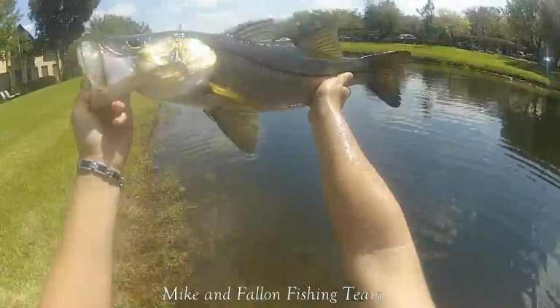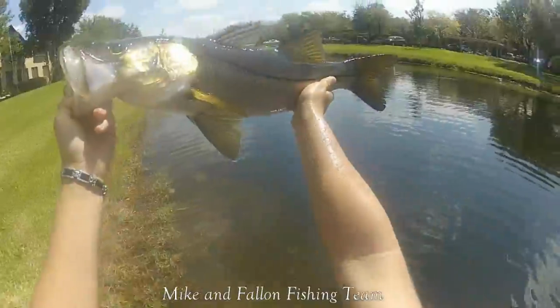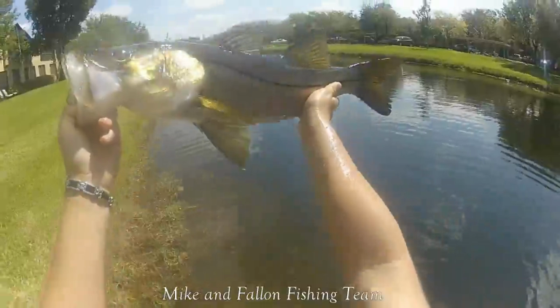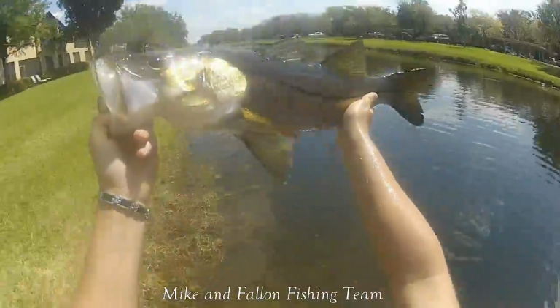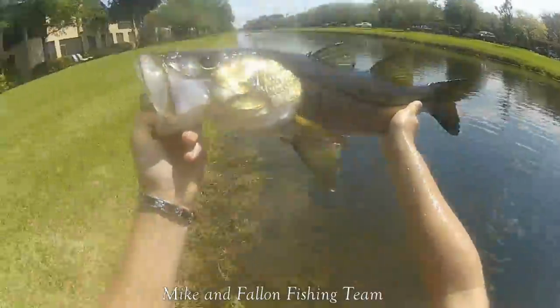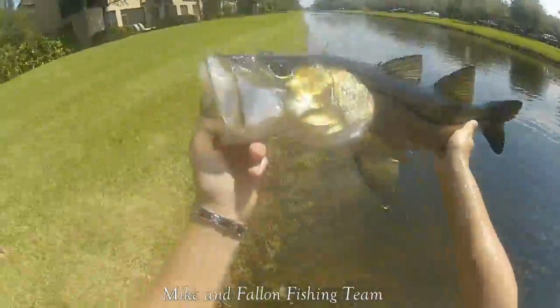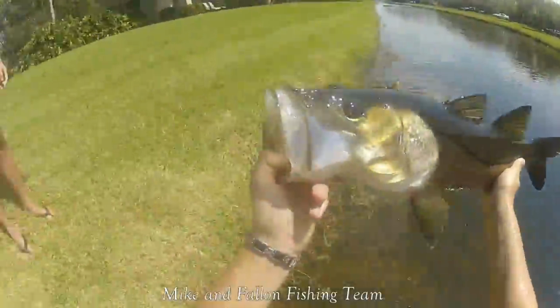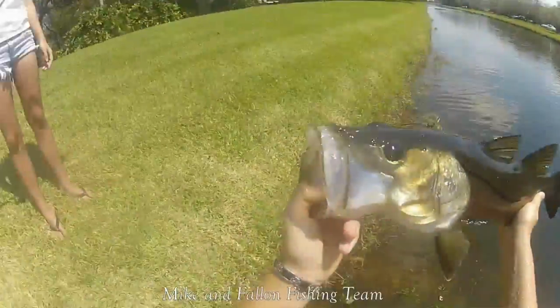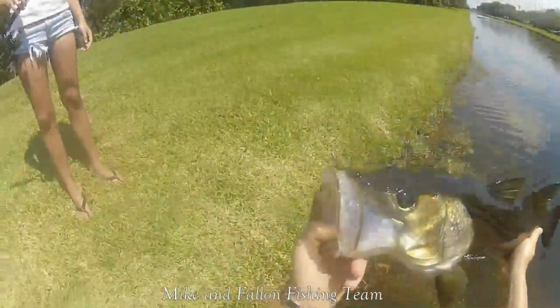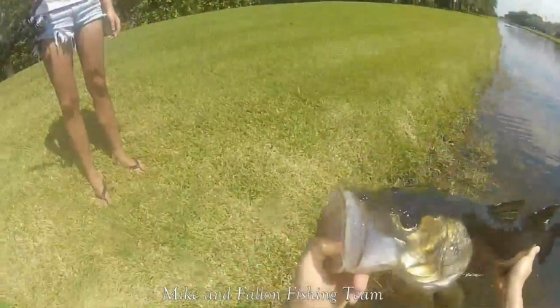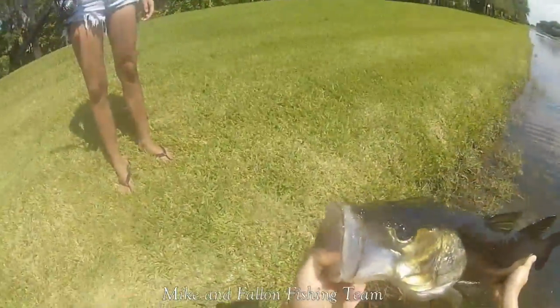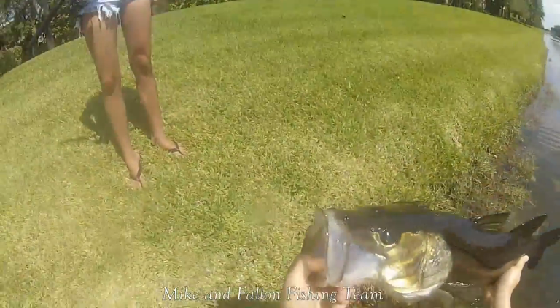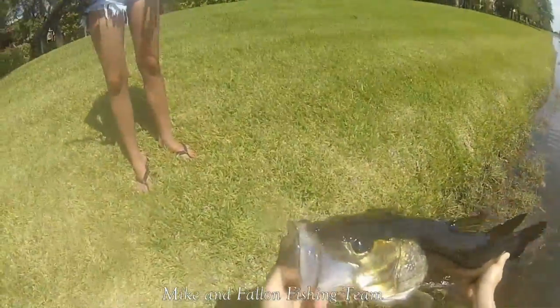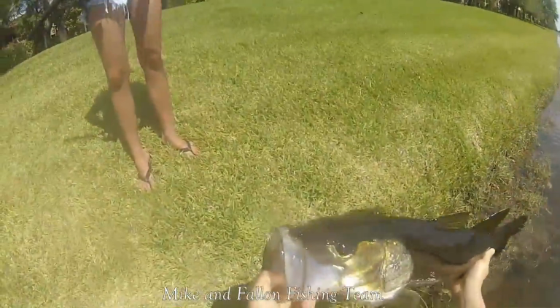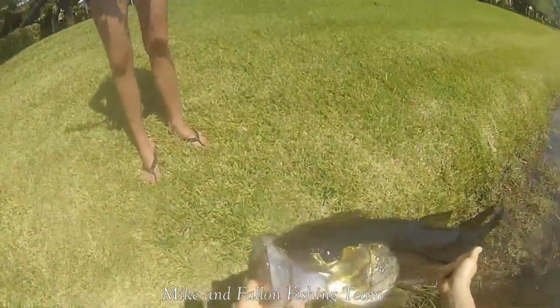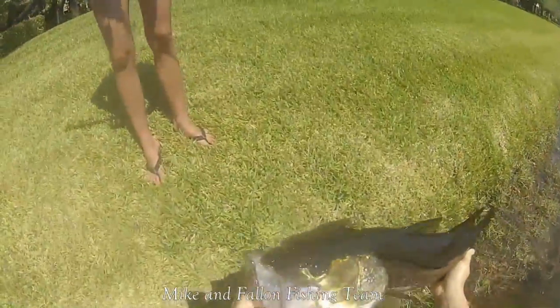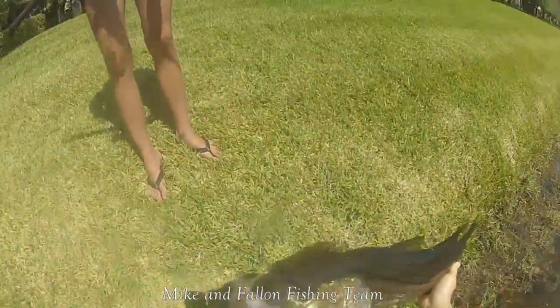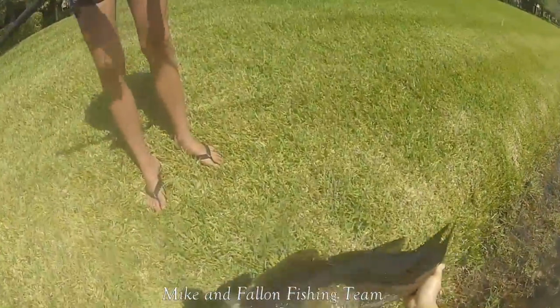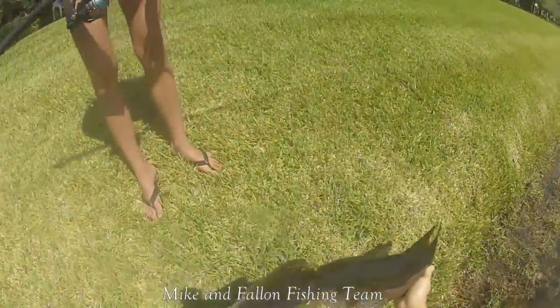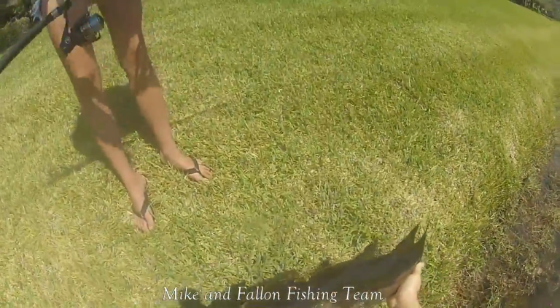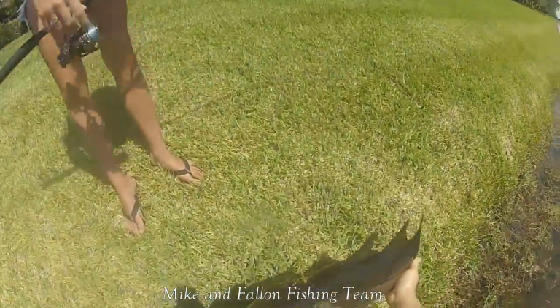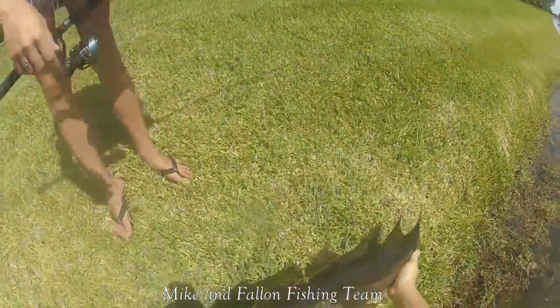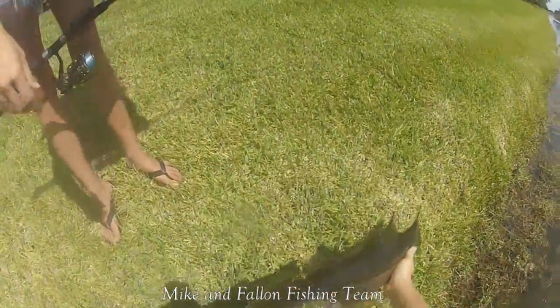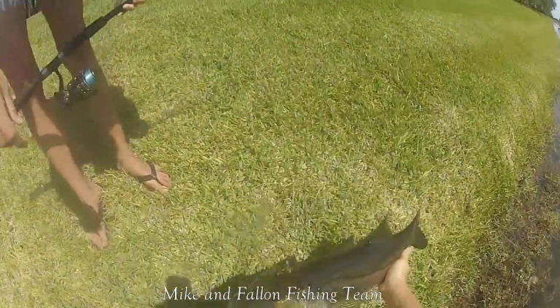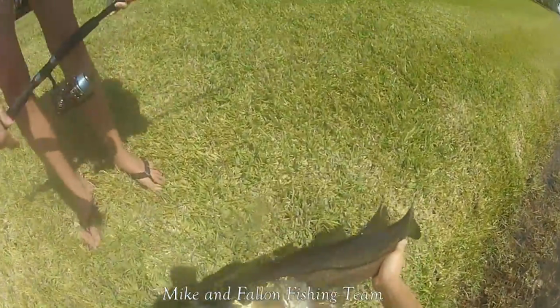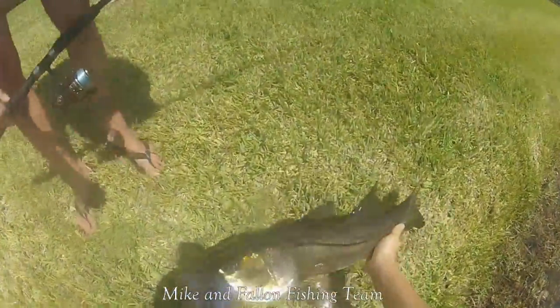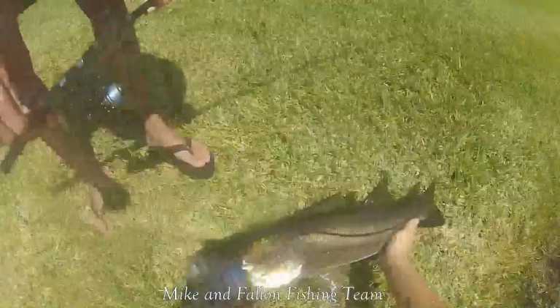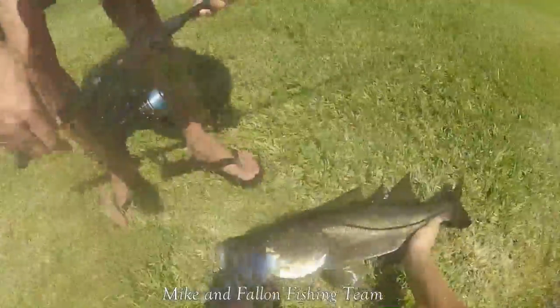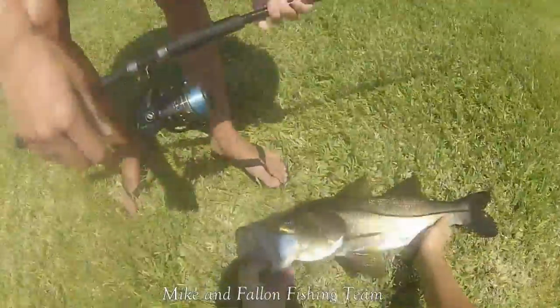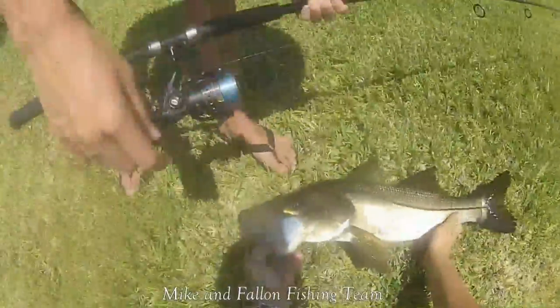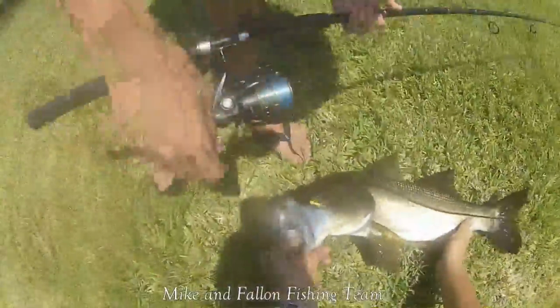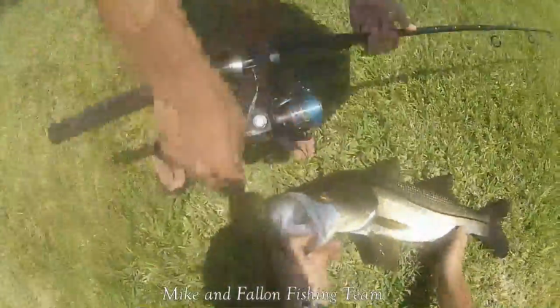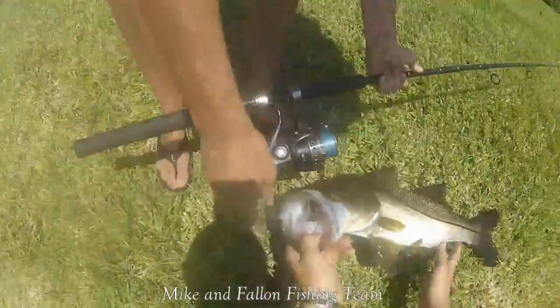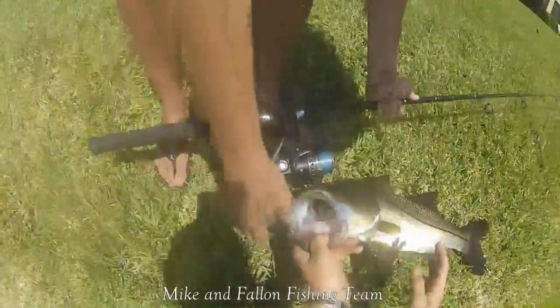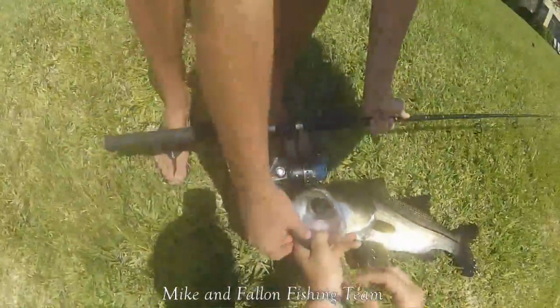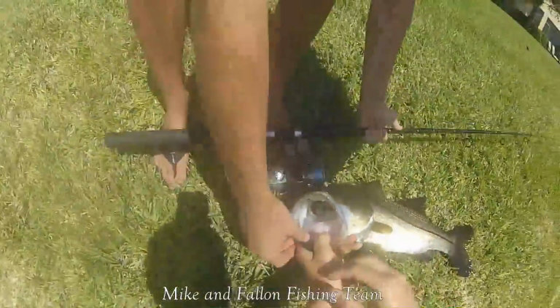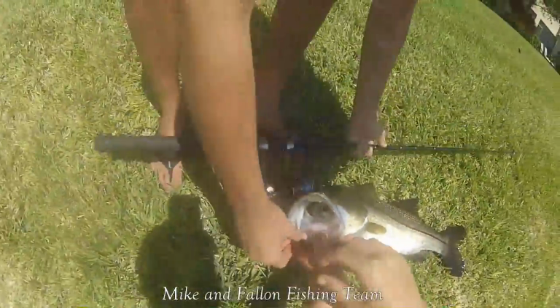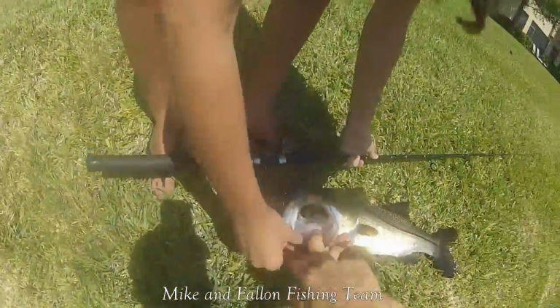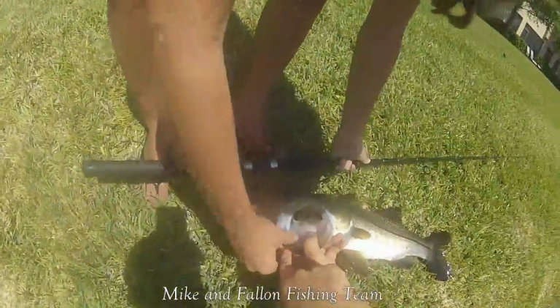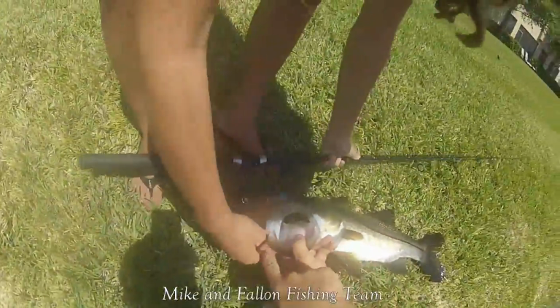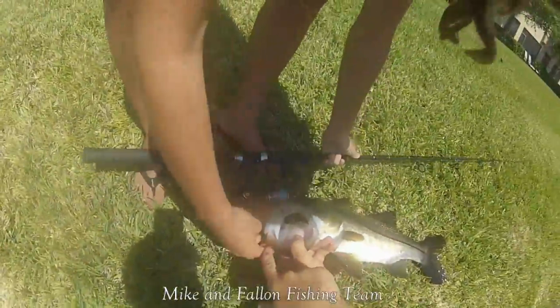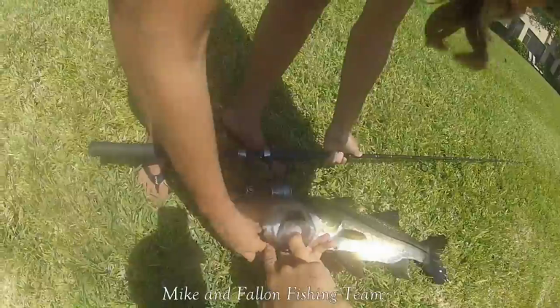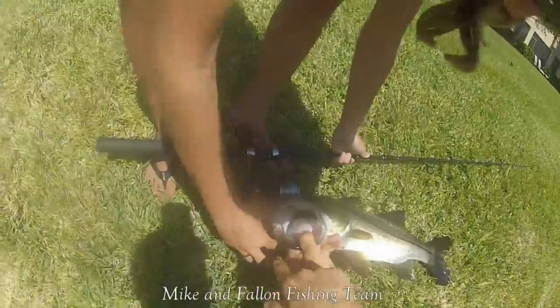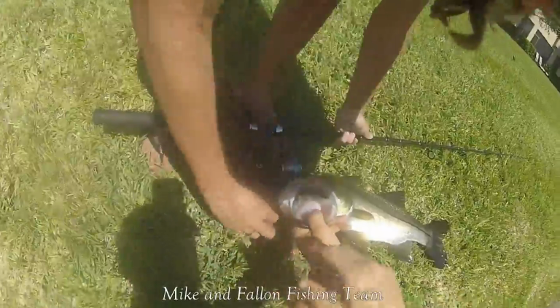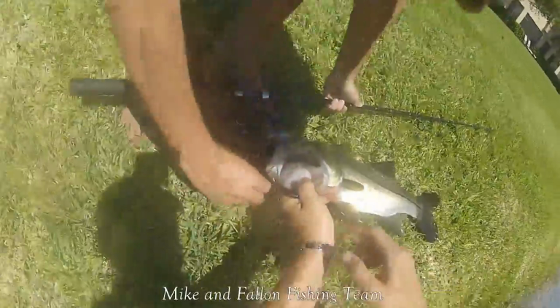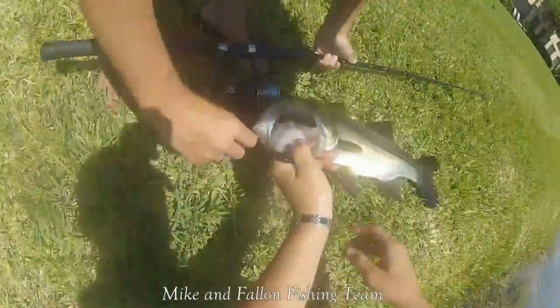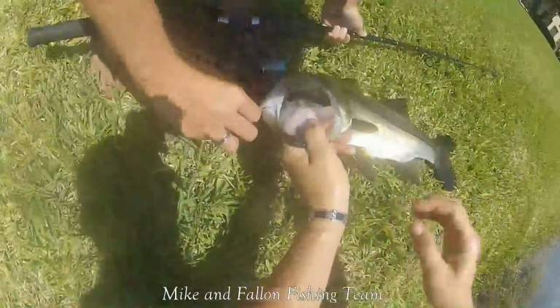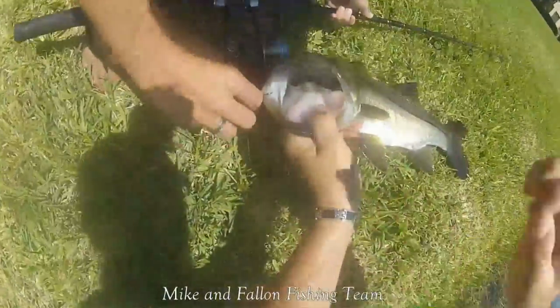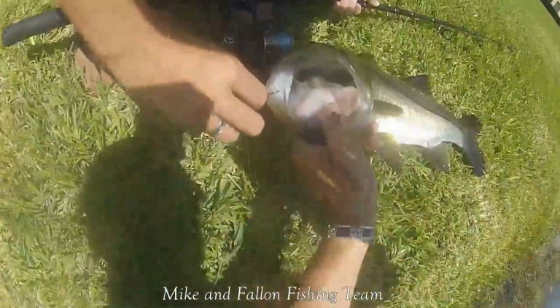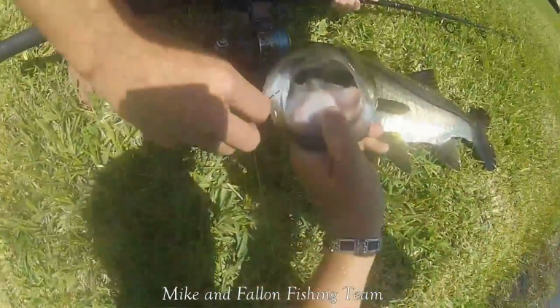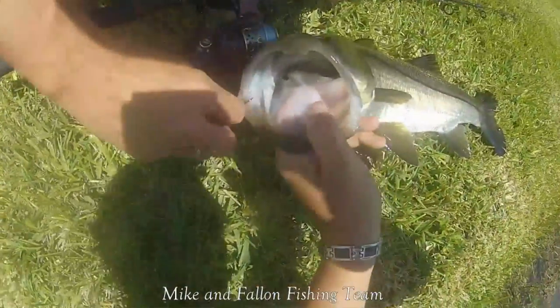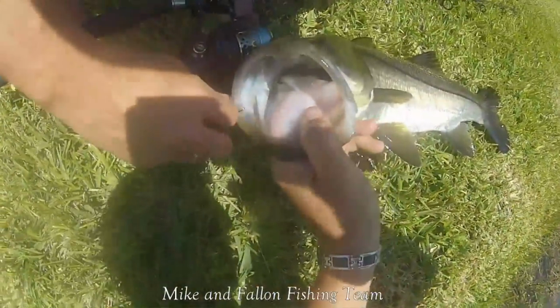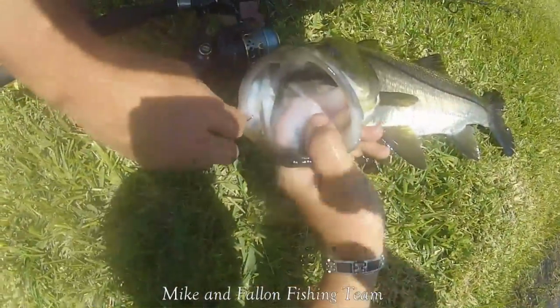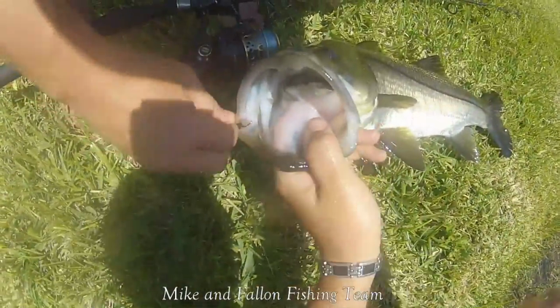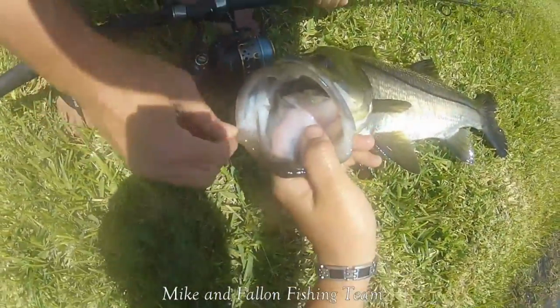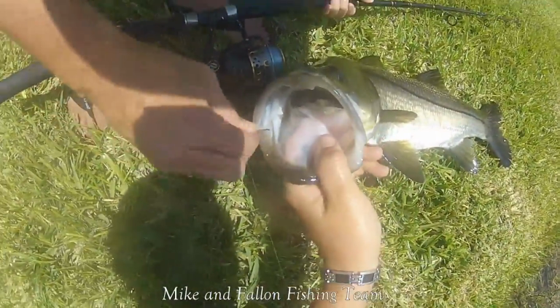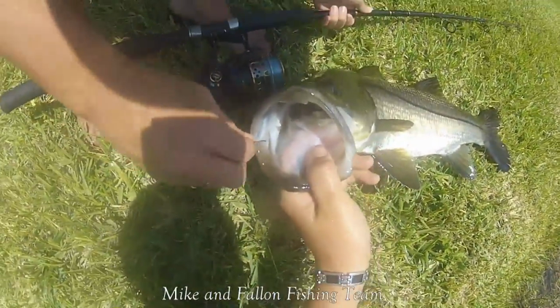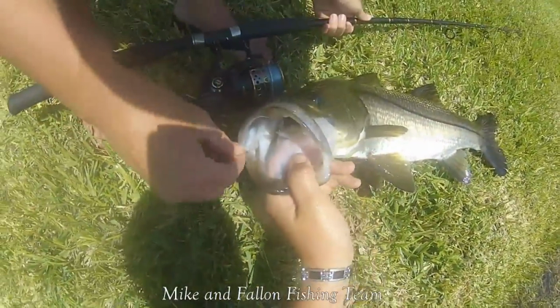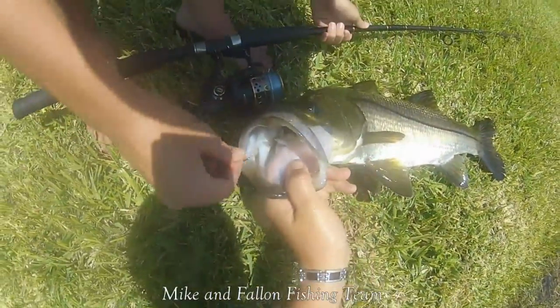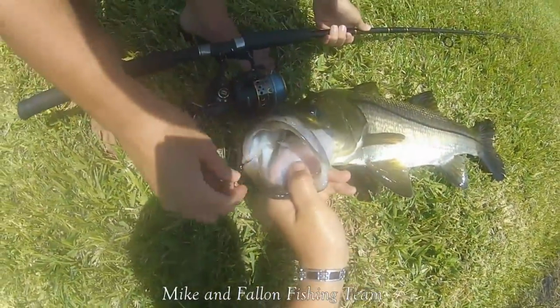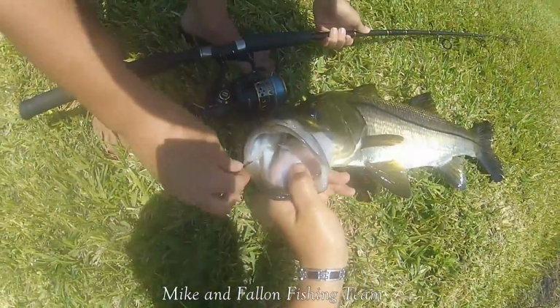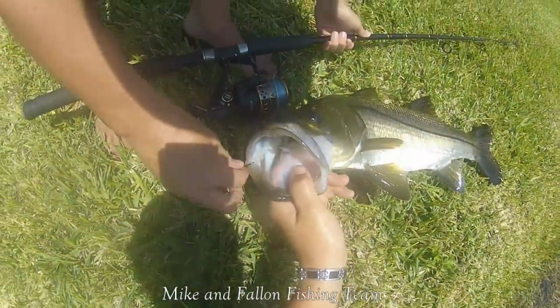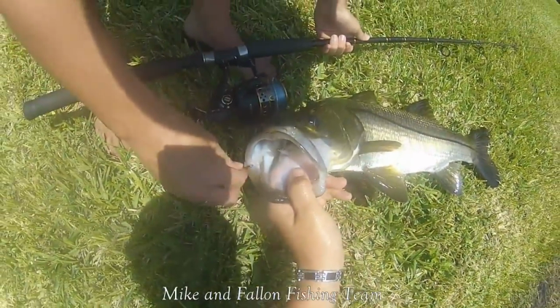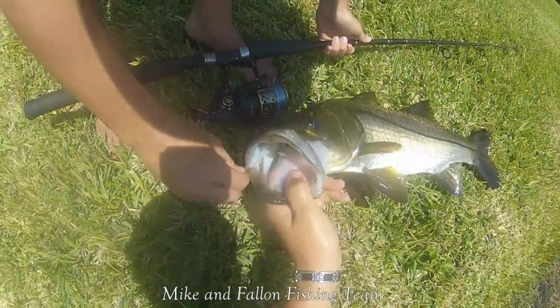Okay, hold him up. Let's get that hook out — look at that perfect hook set, right there.